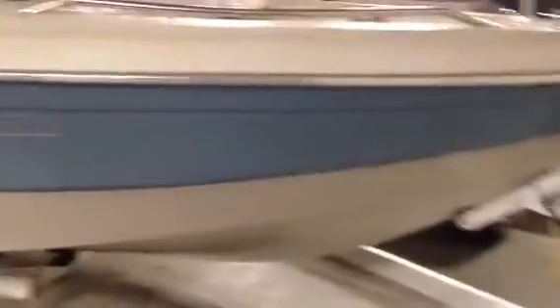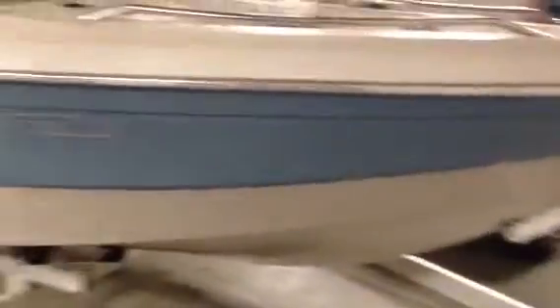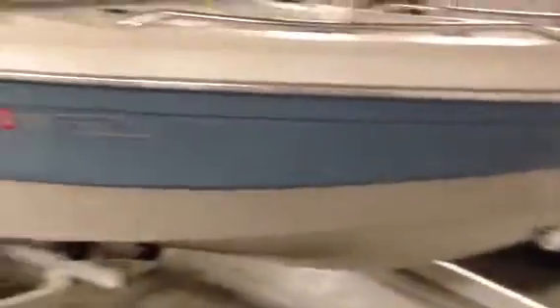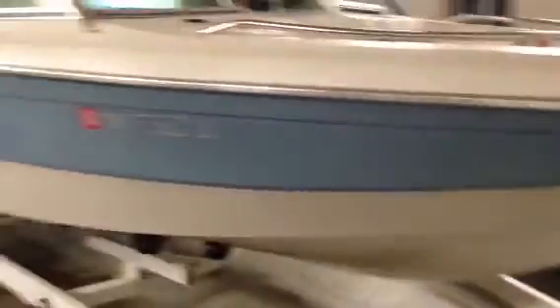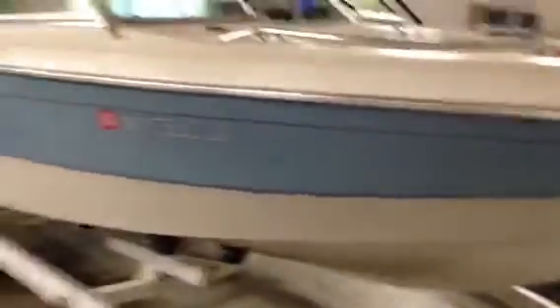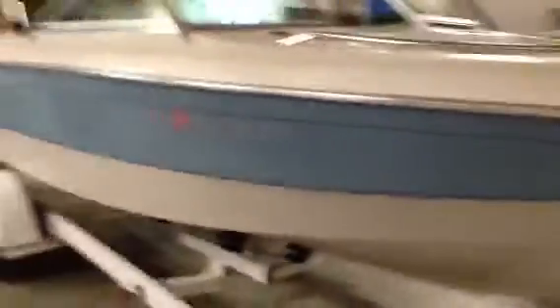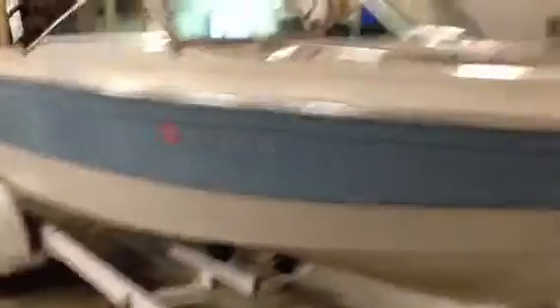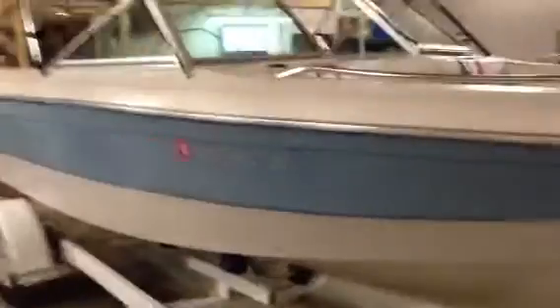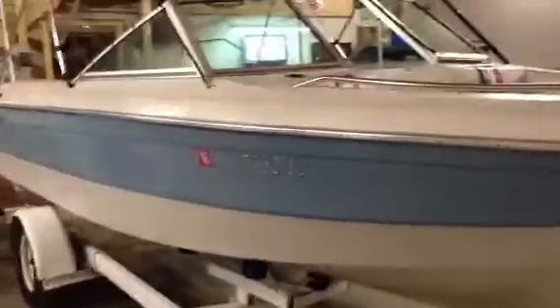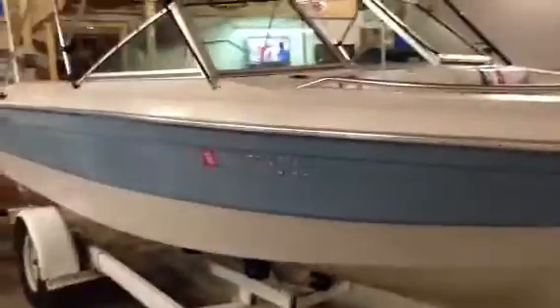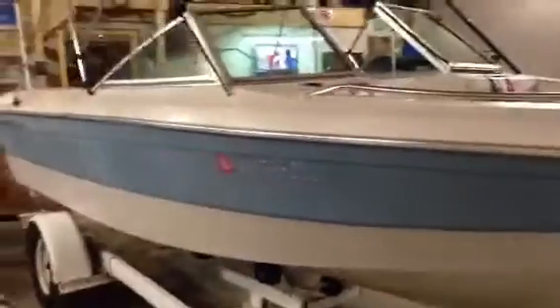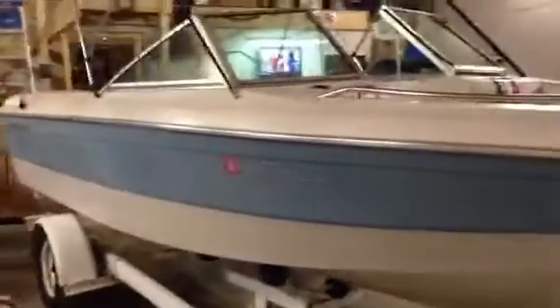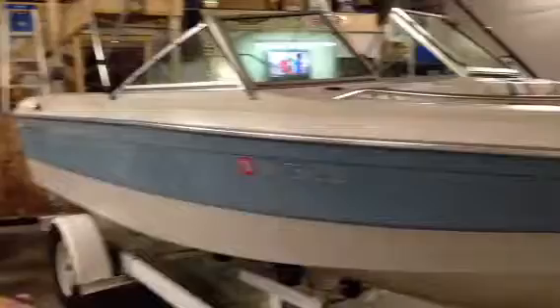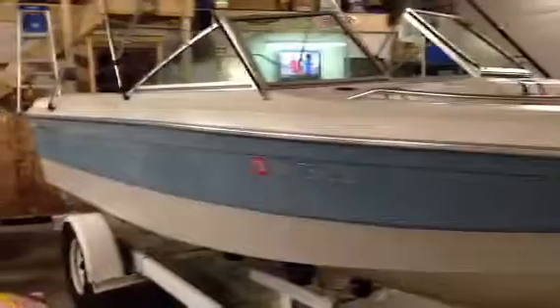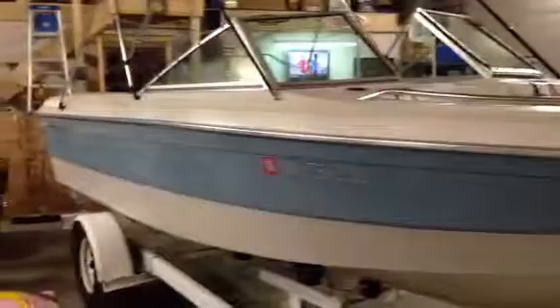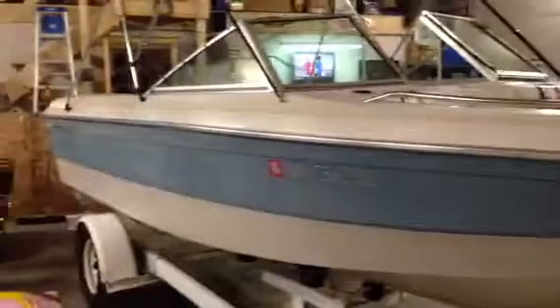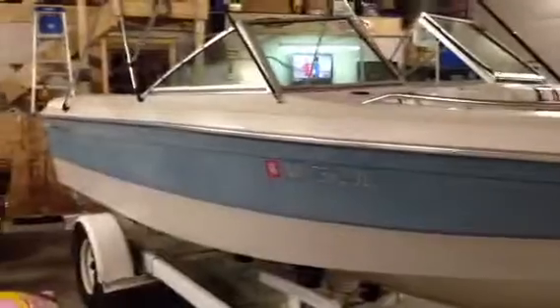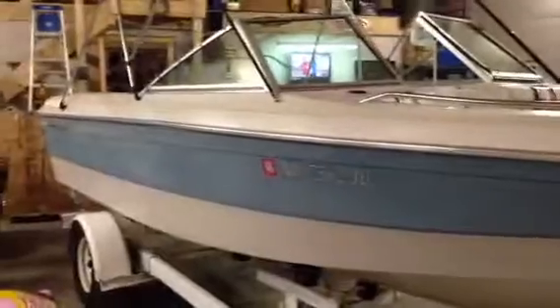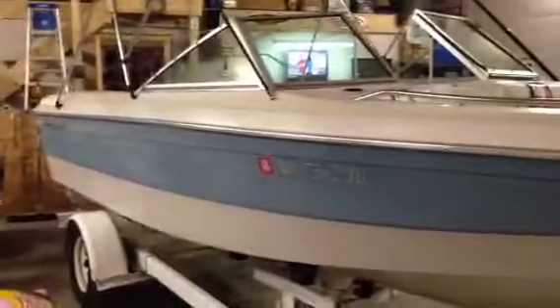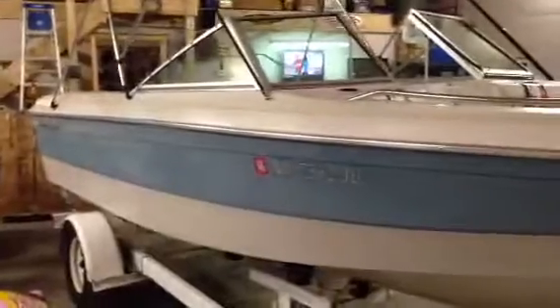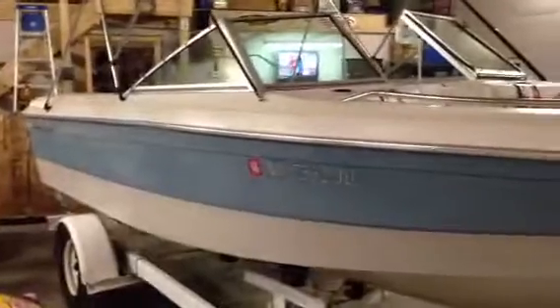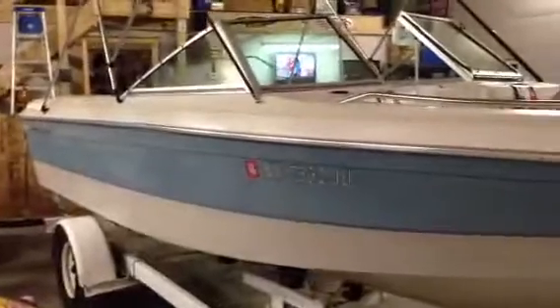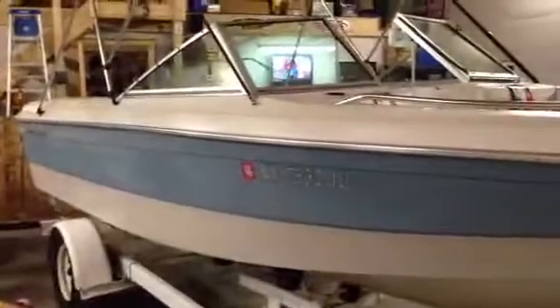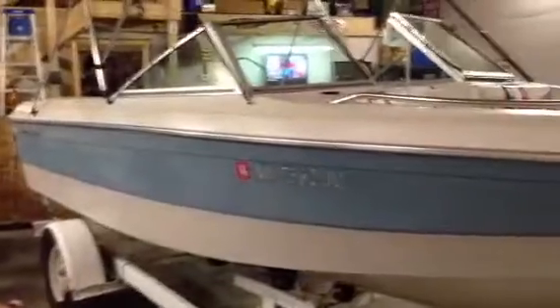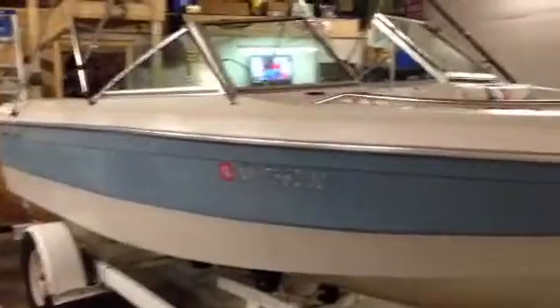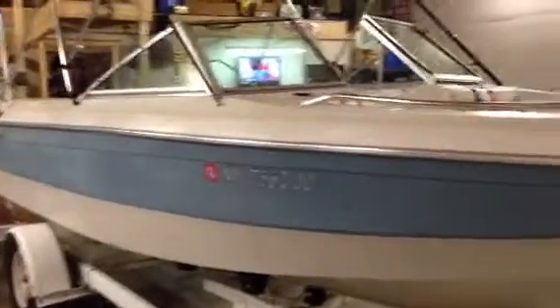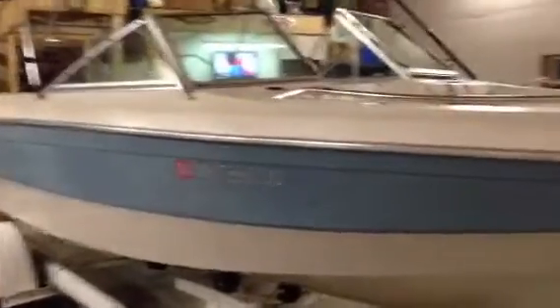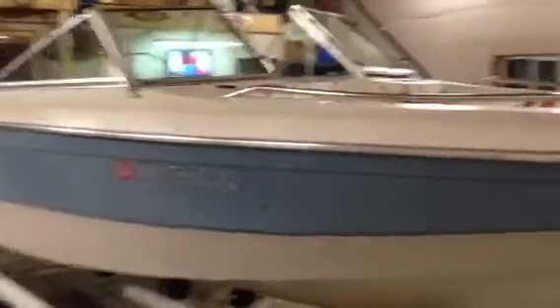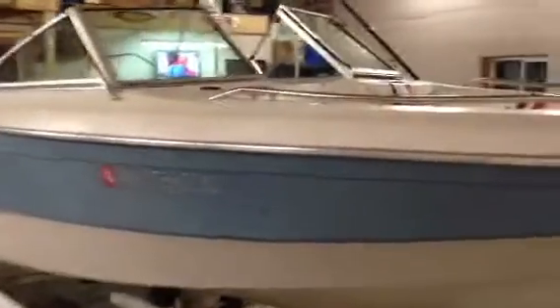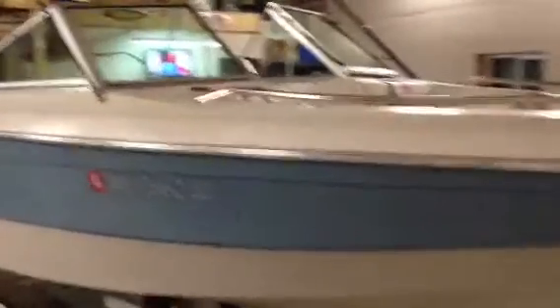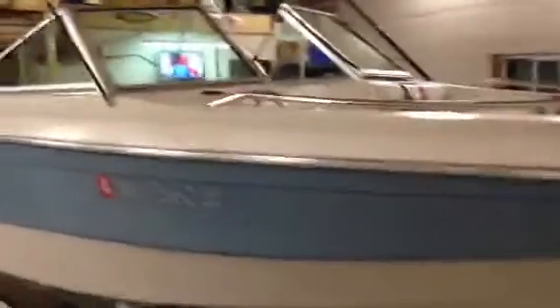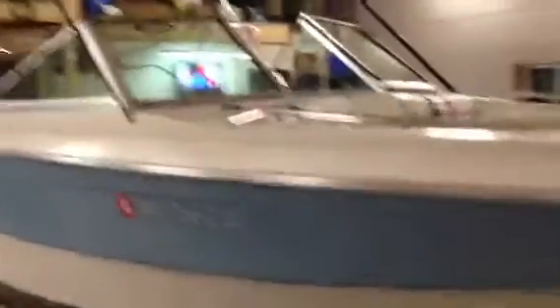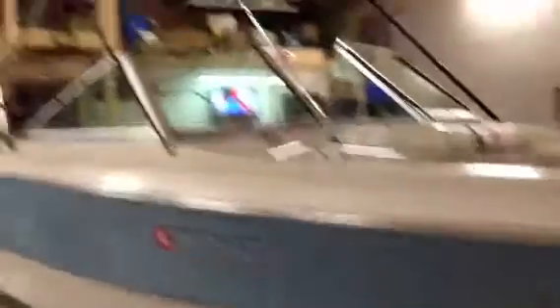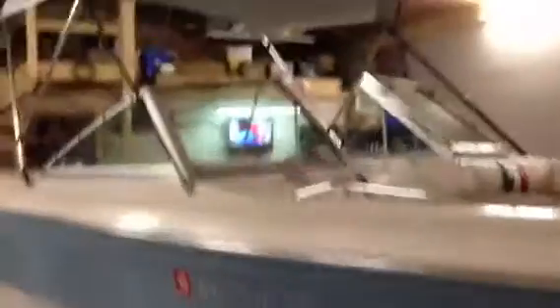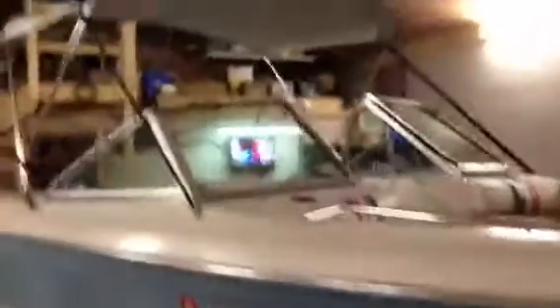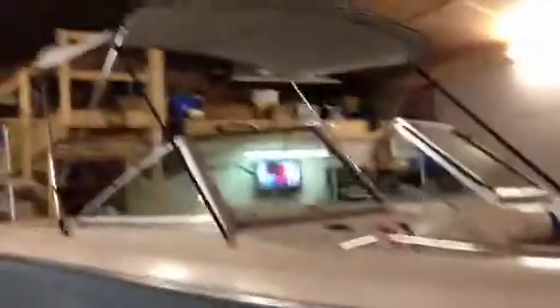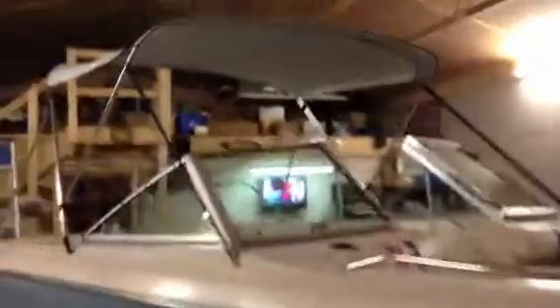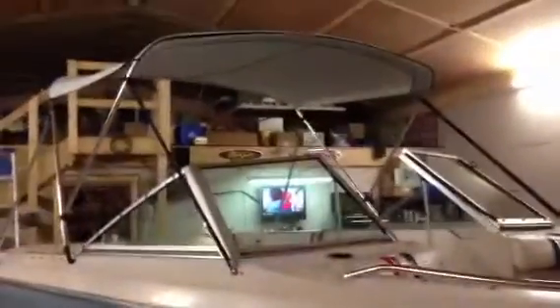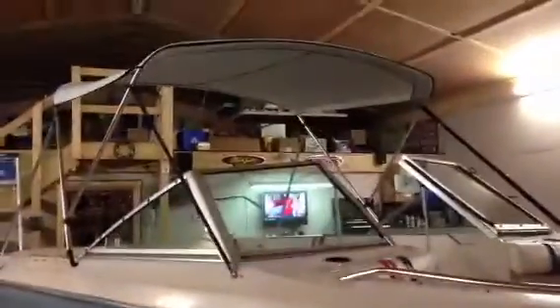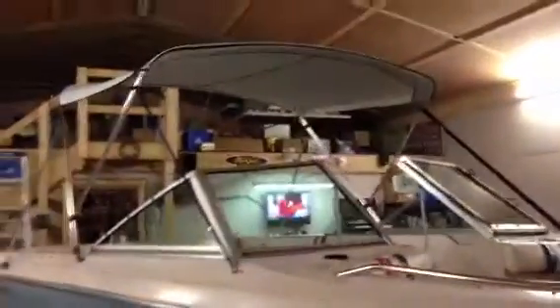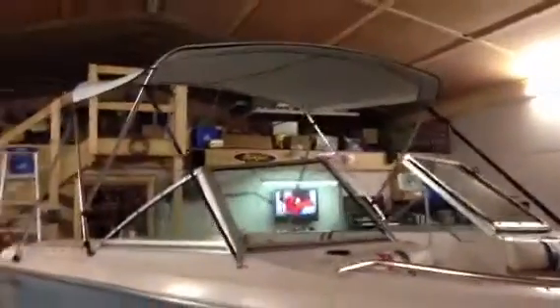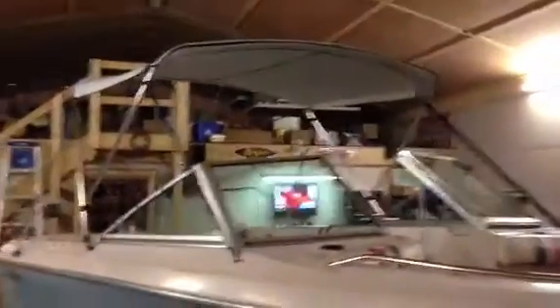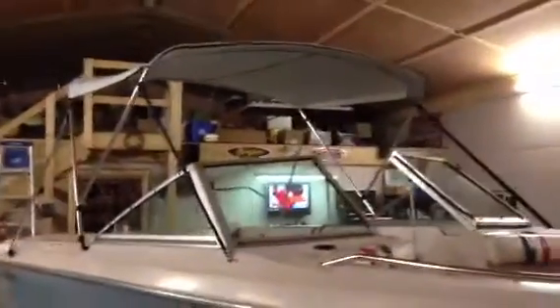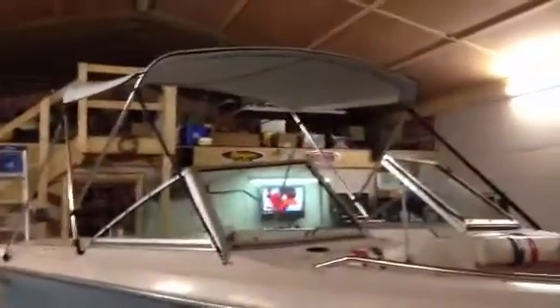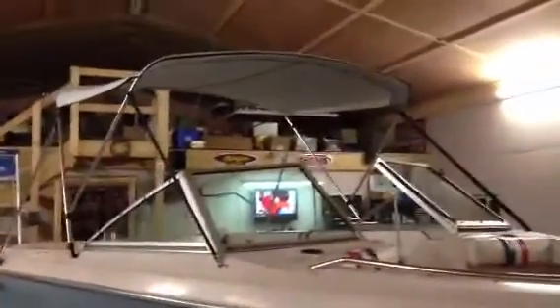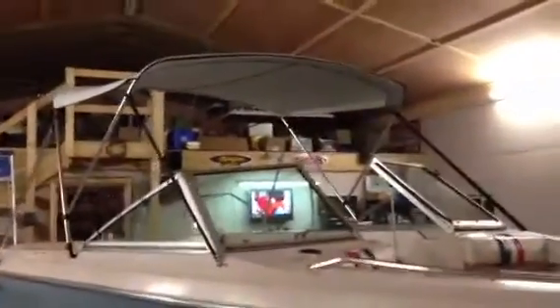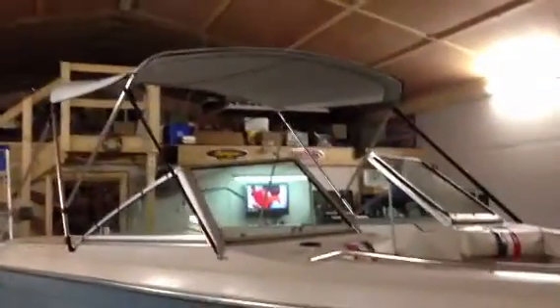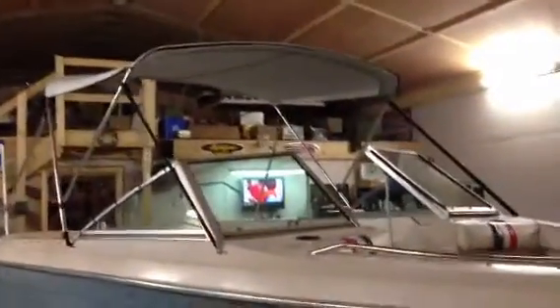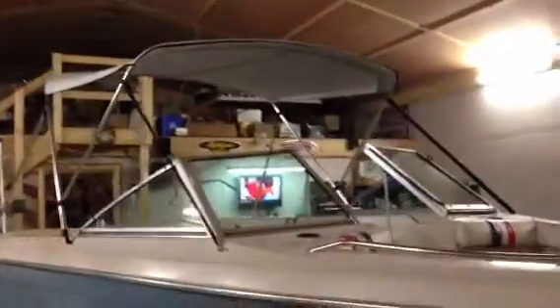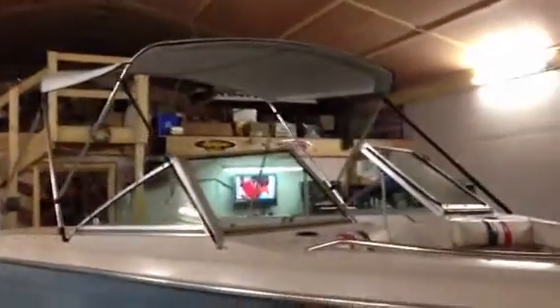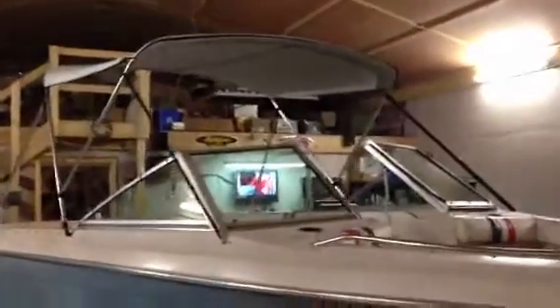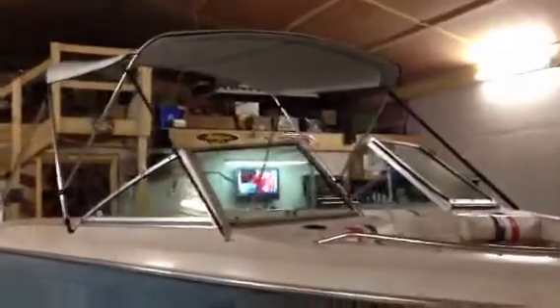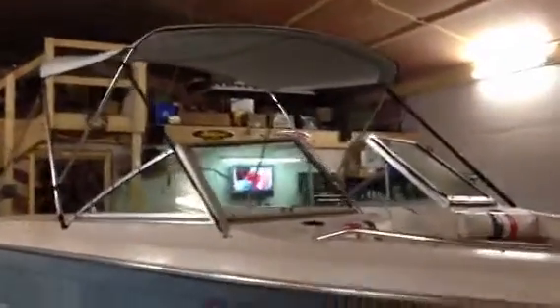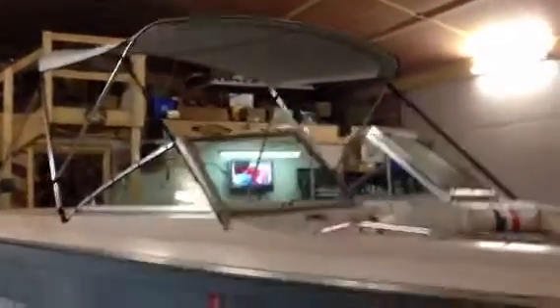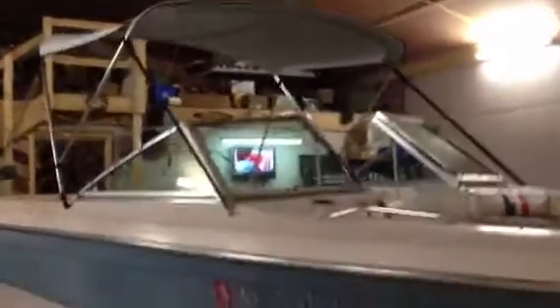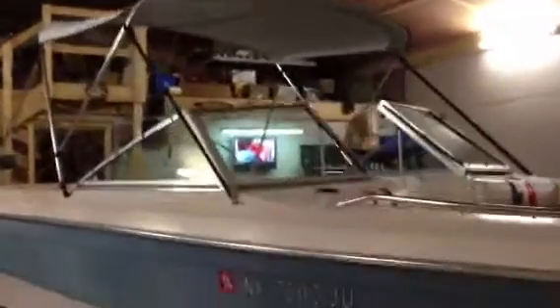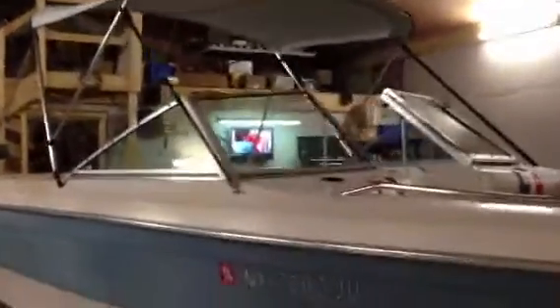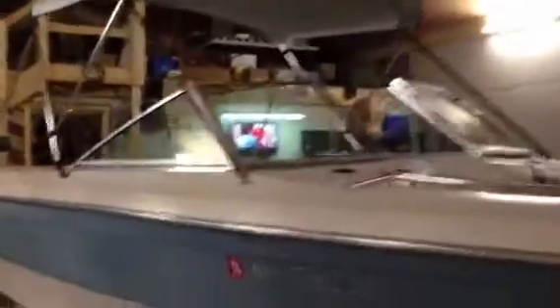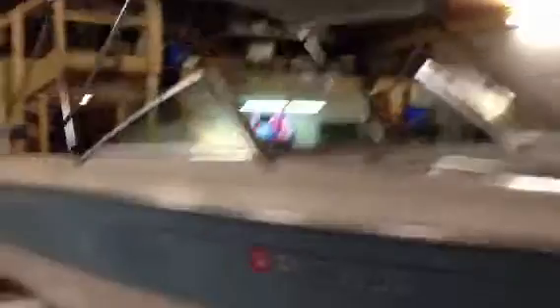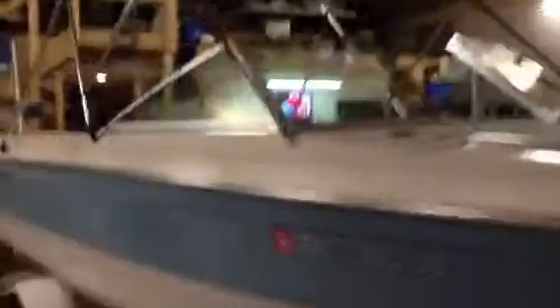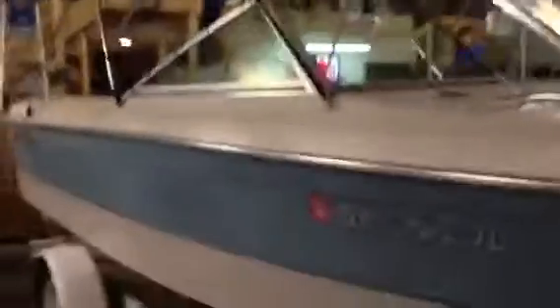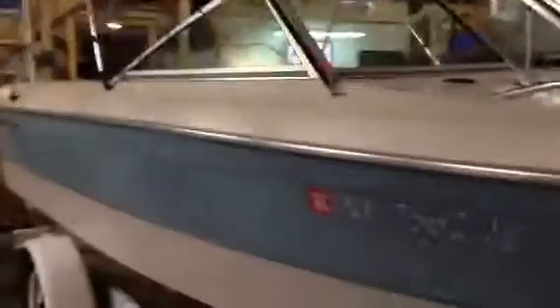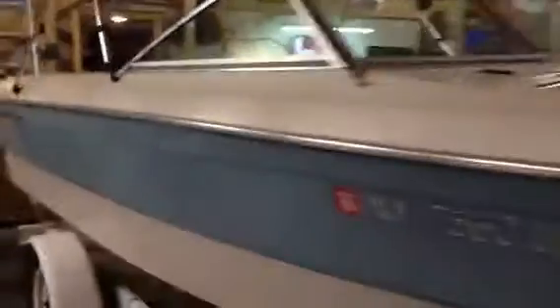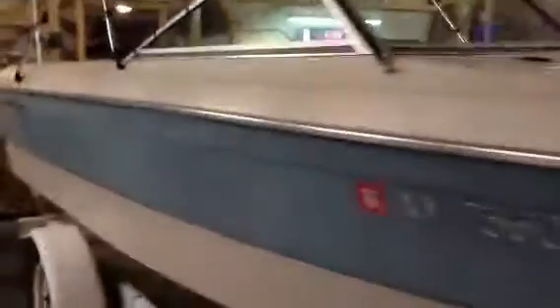Here's the other side of the boat and the bimini top — tall enough for me to walk under.